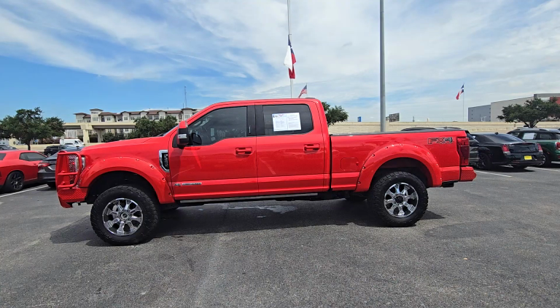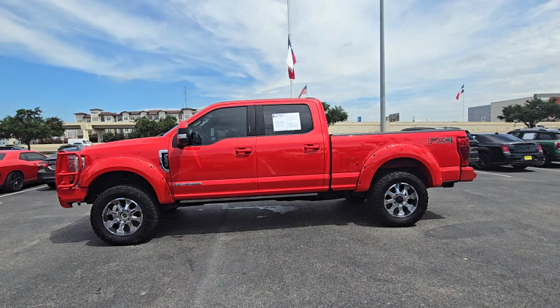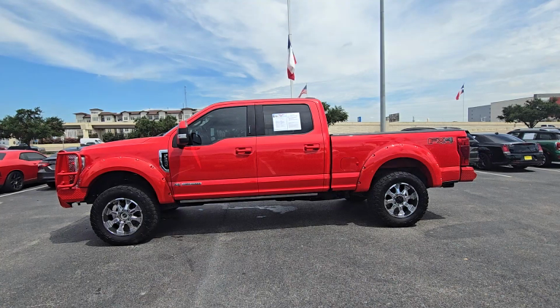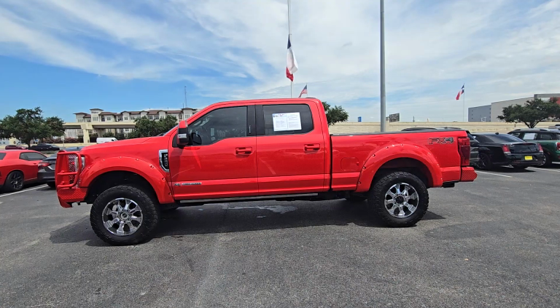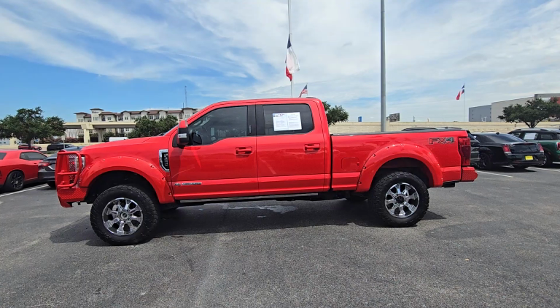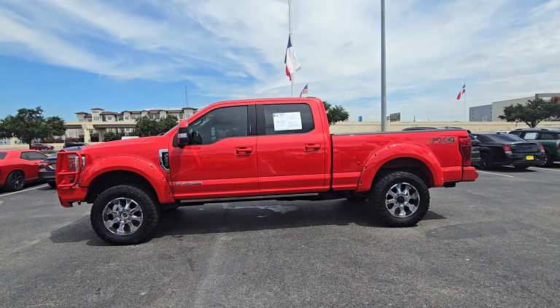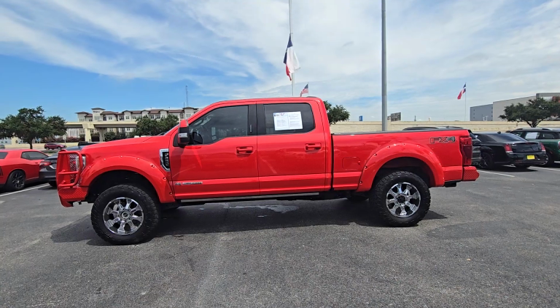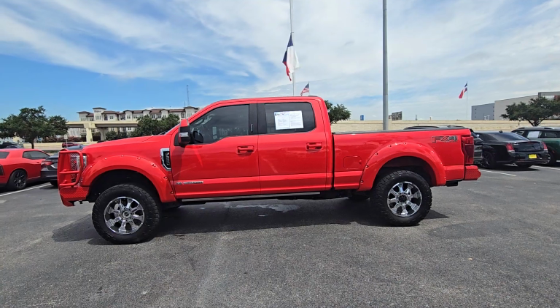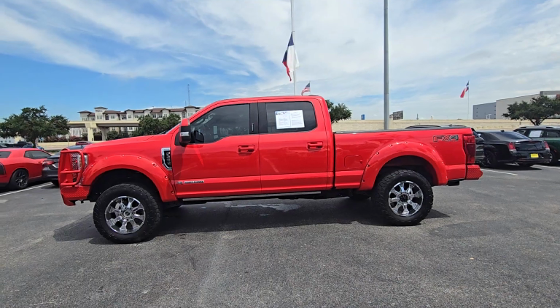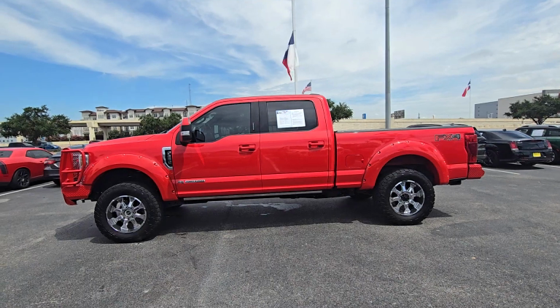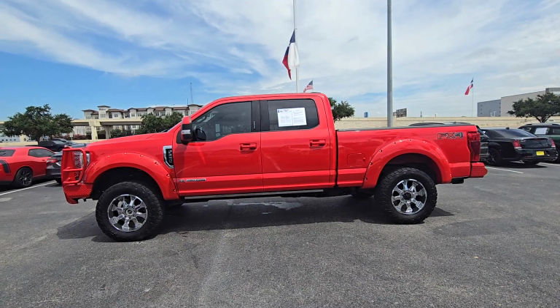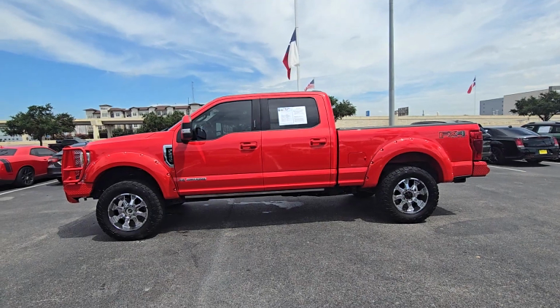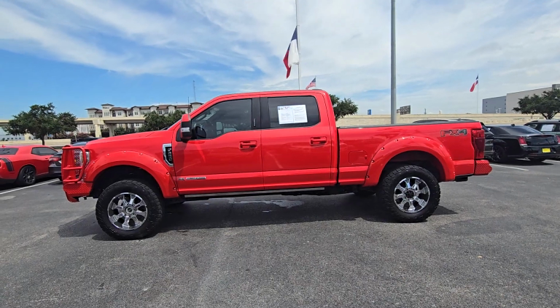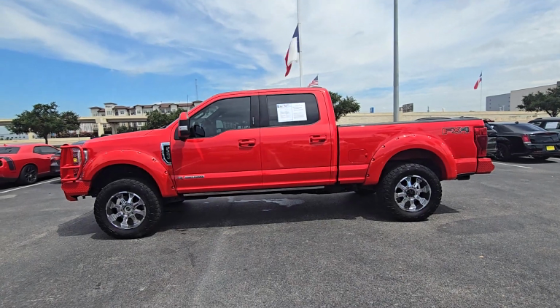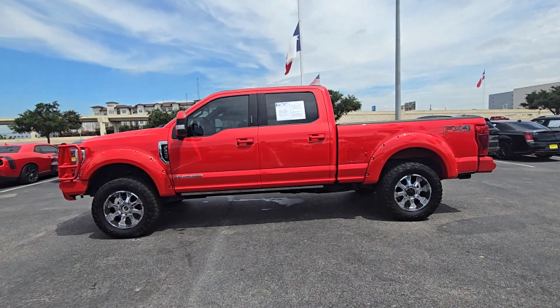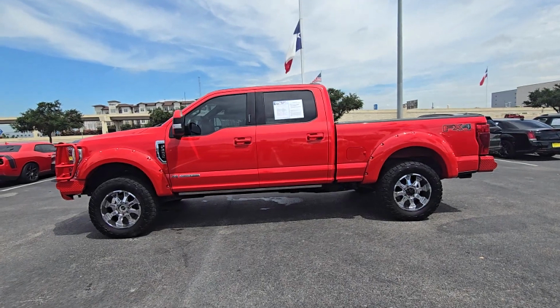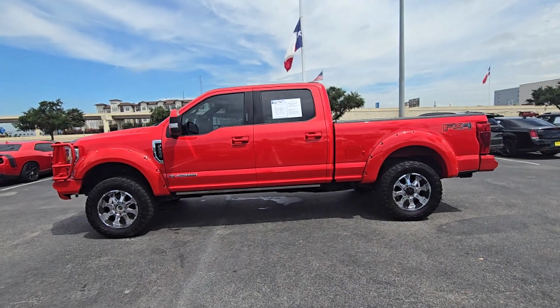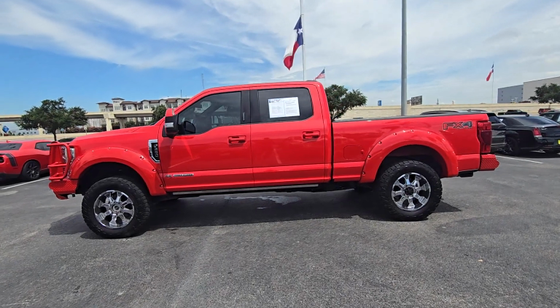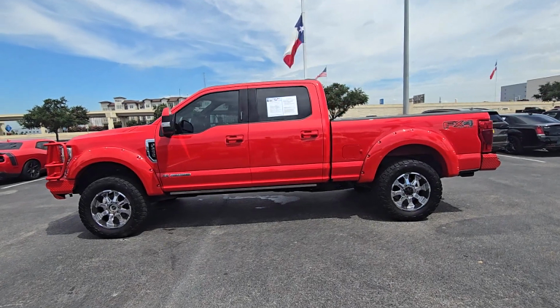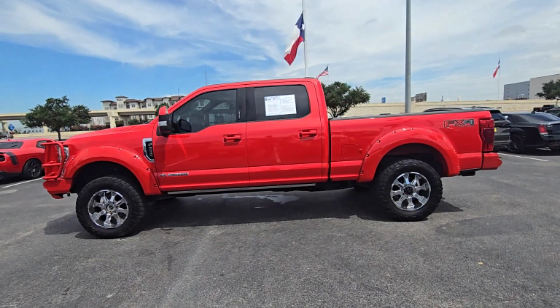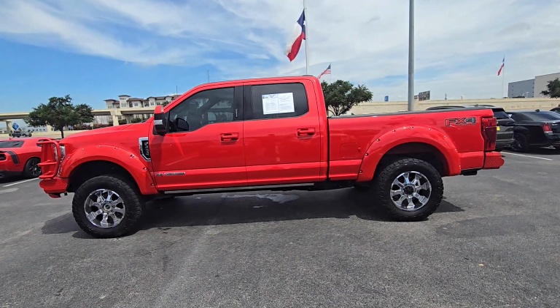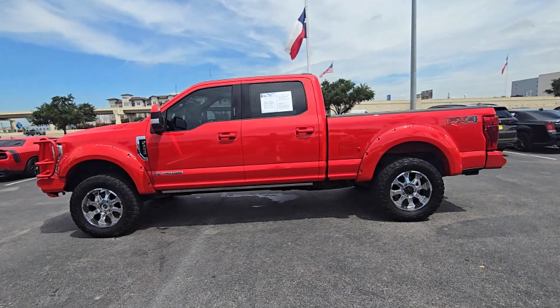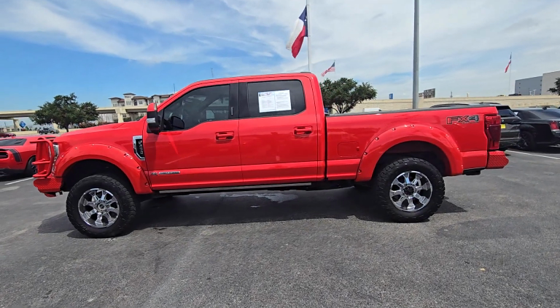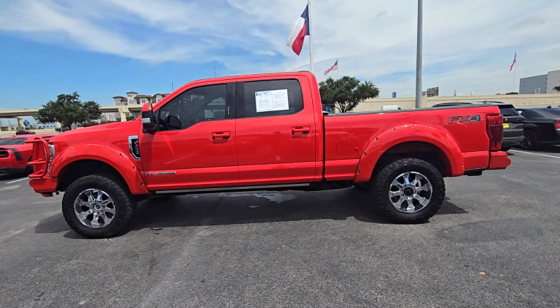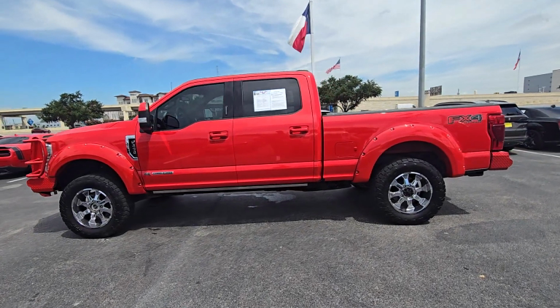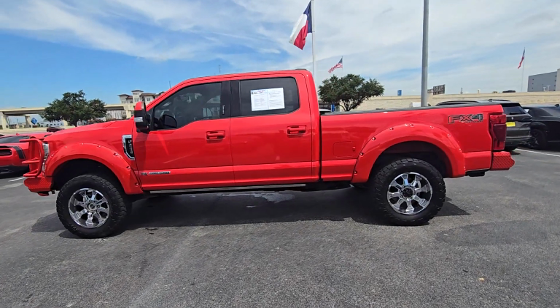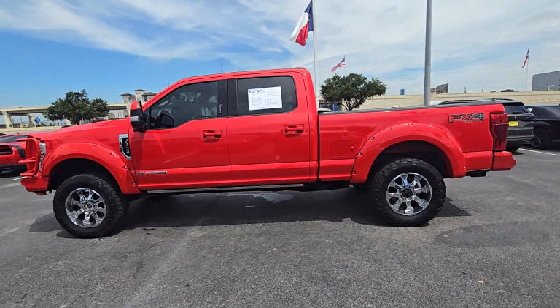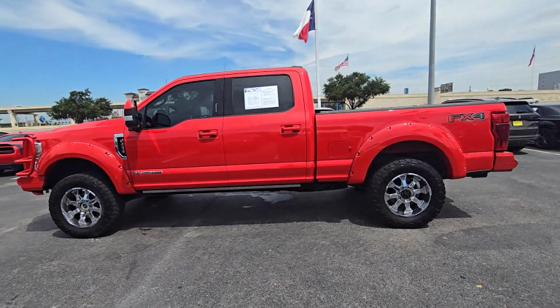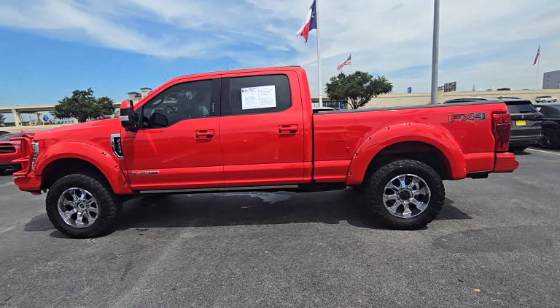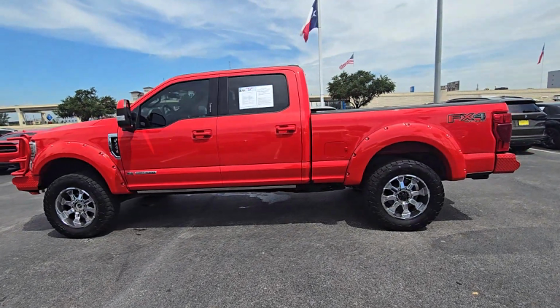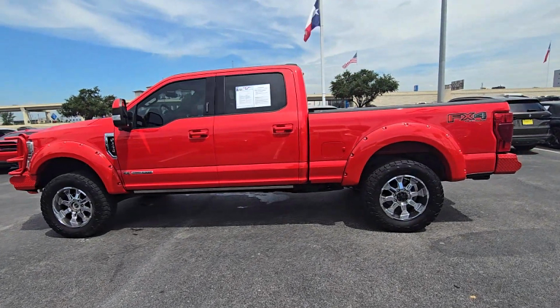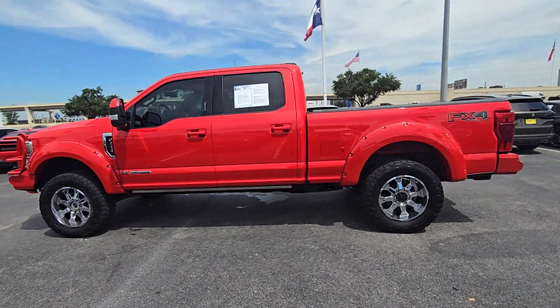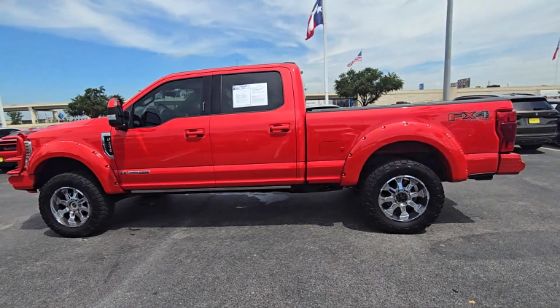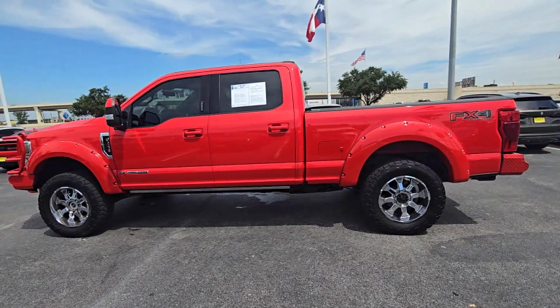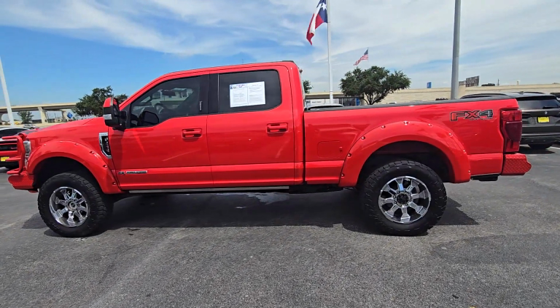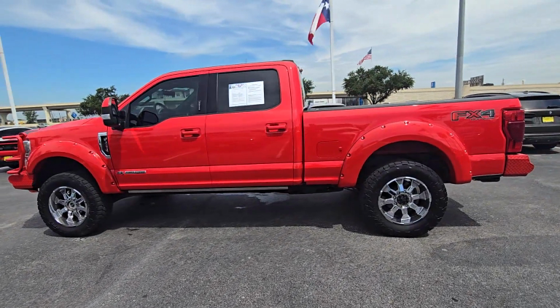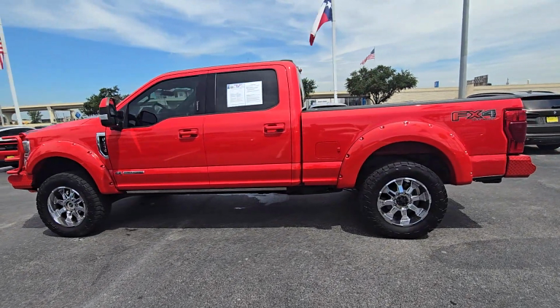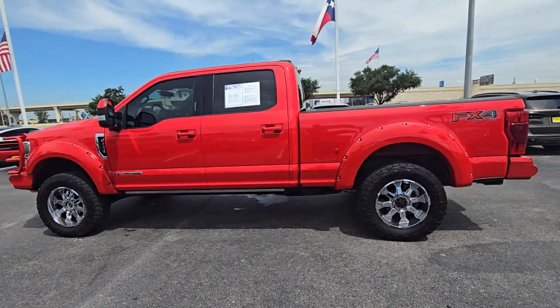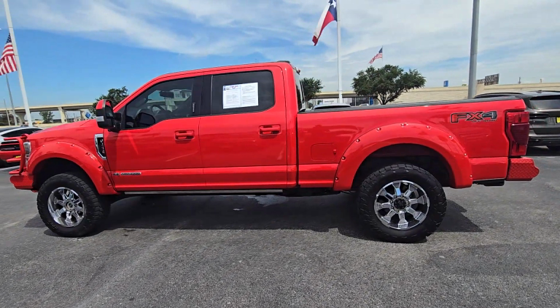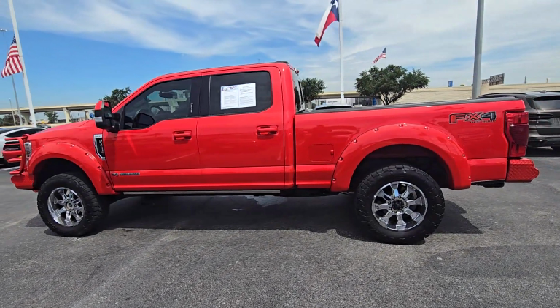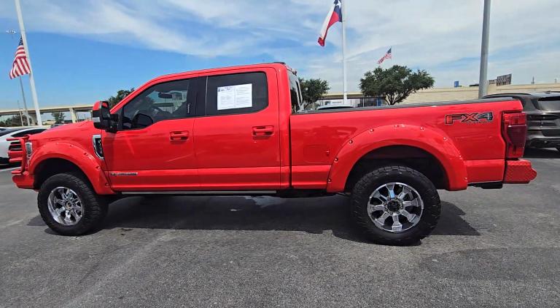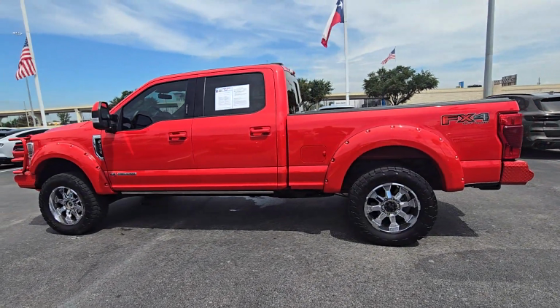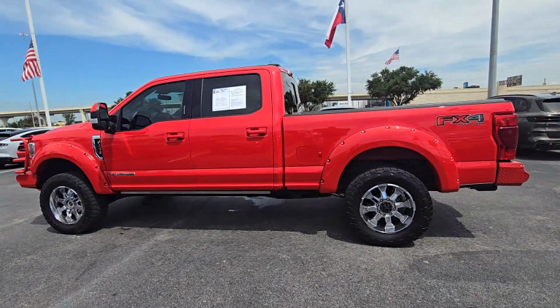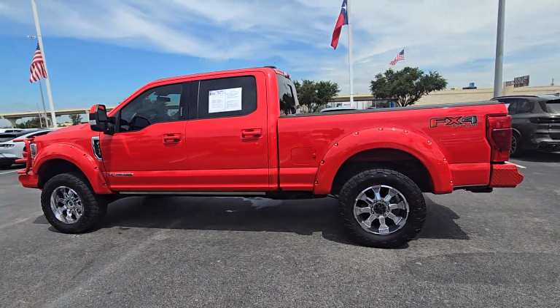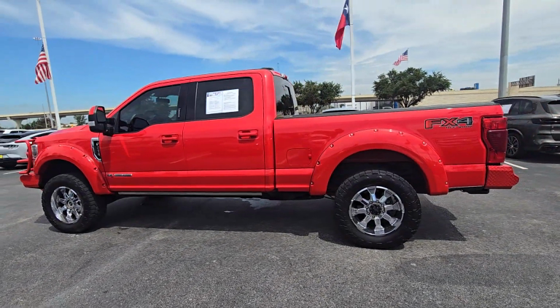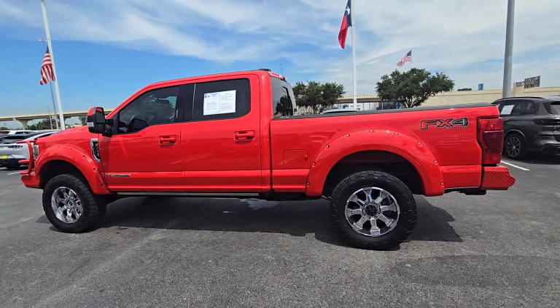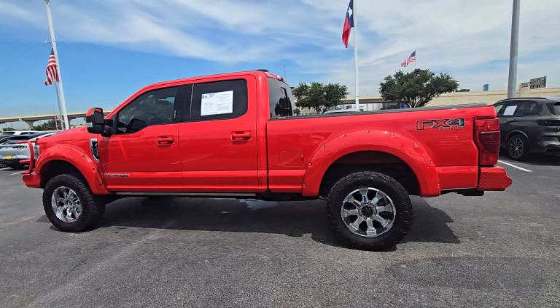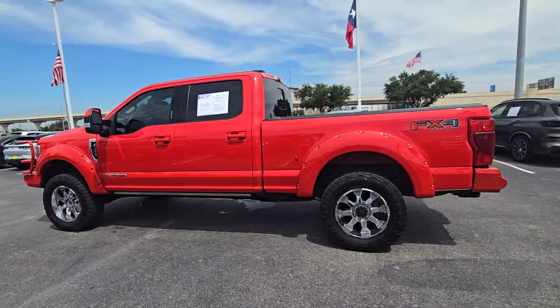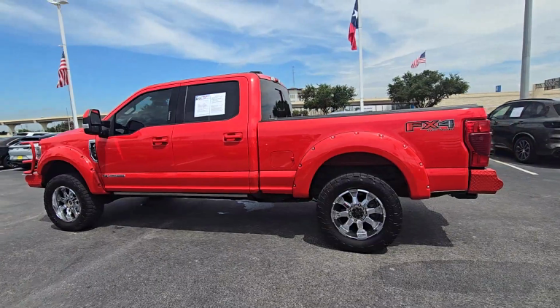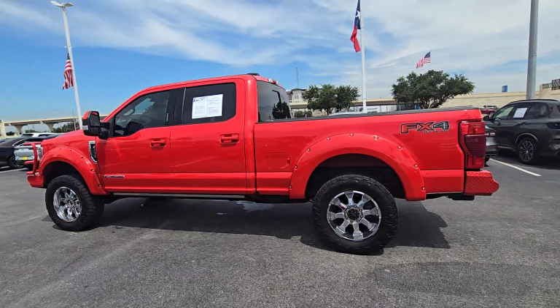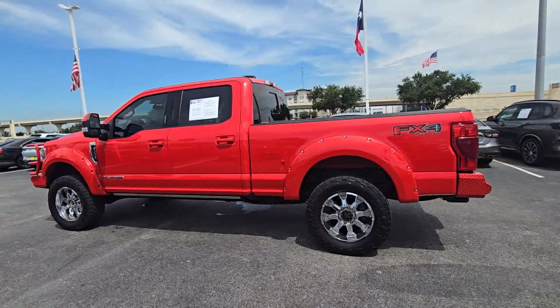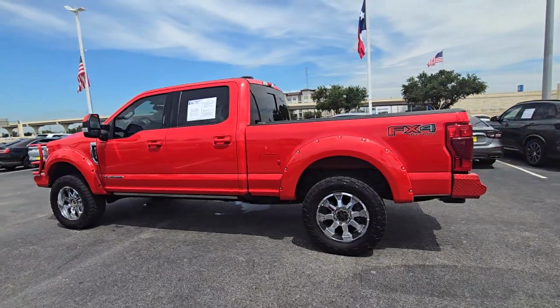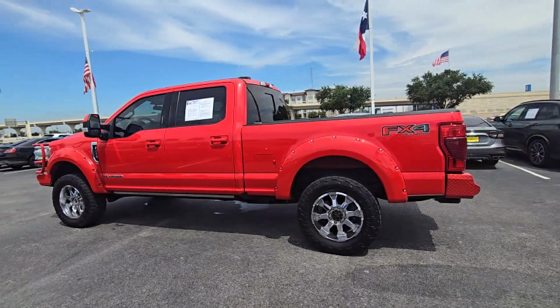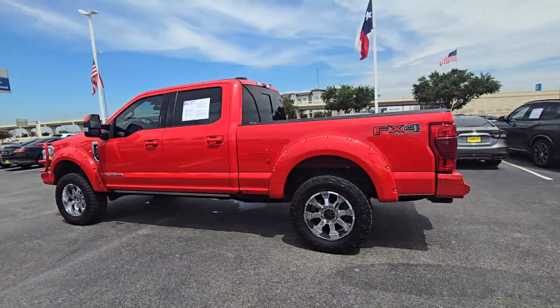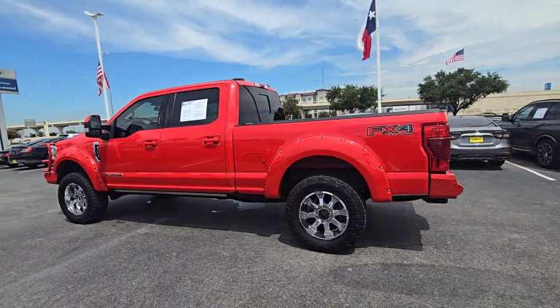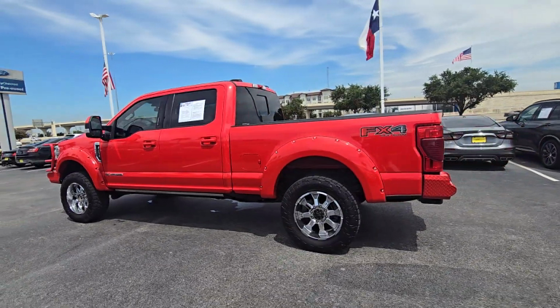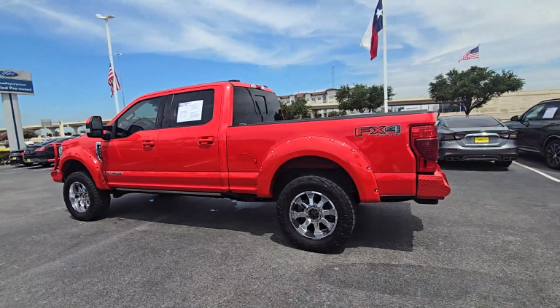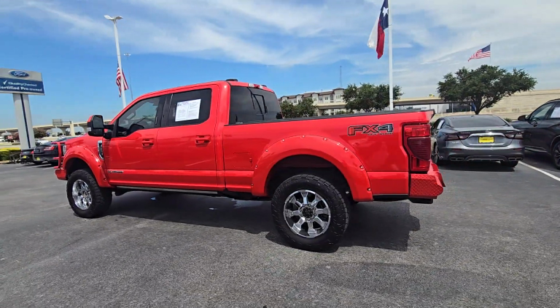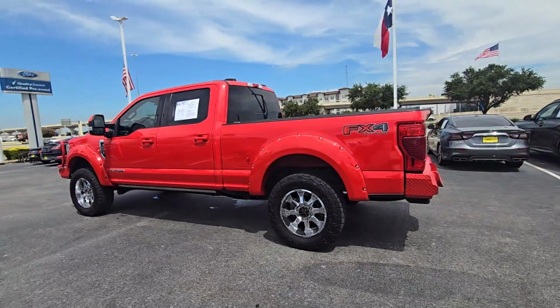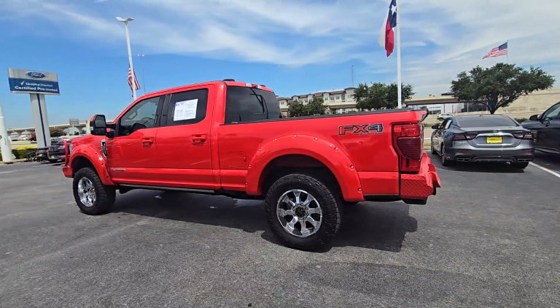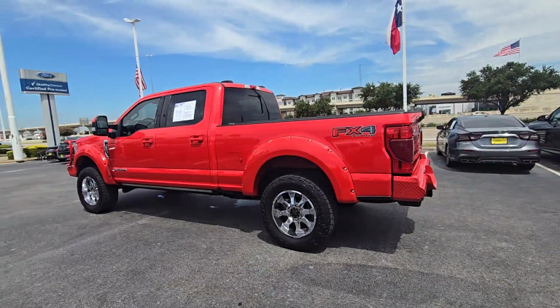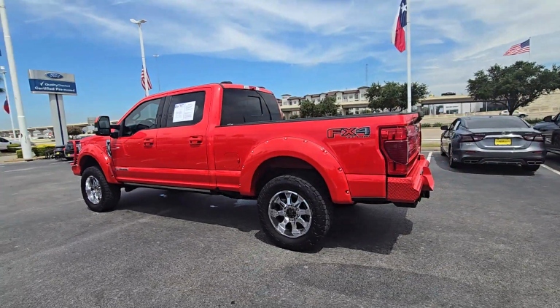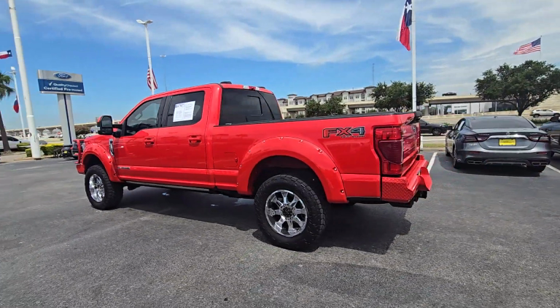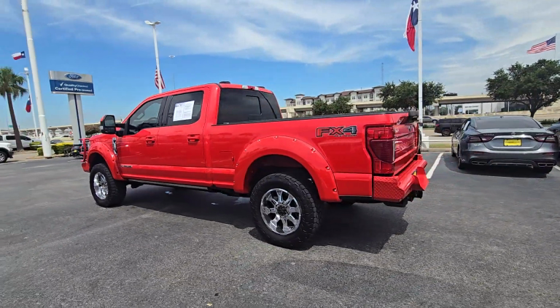You just found the 2022 Ford F-250. If you're going to do it, do it right.